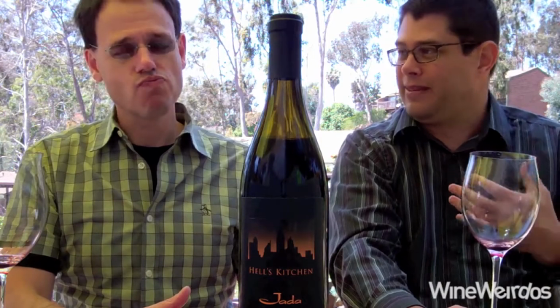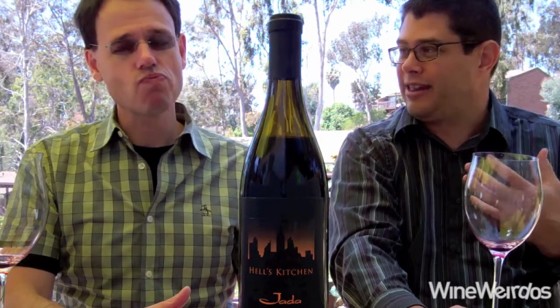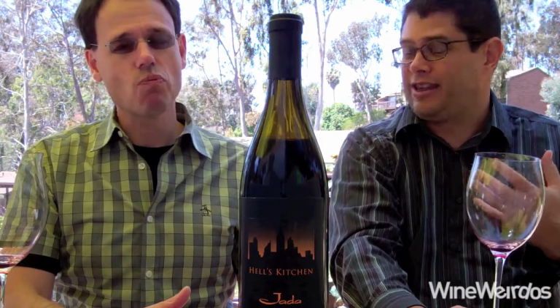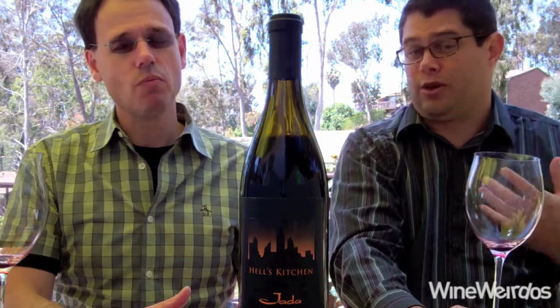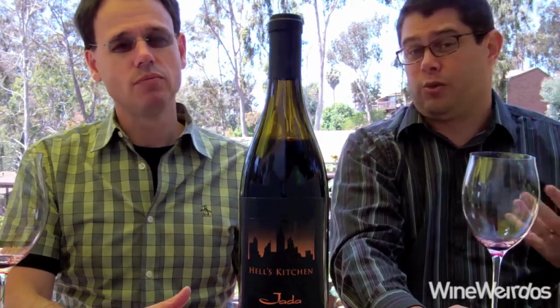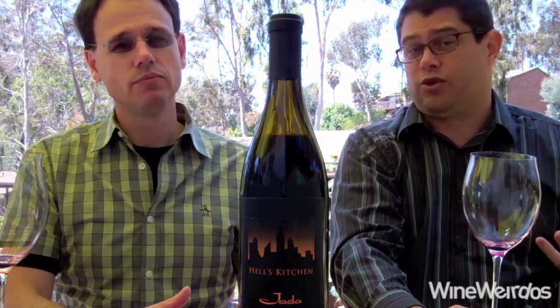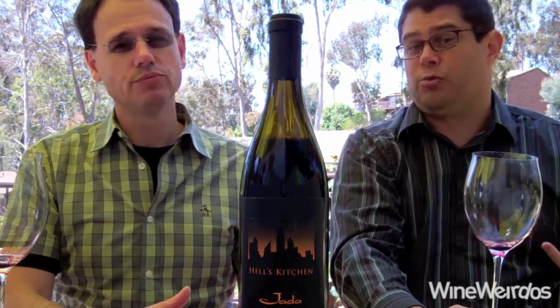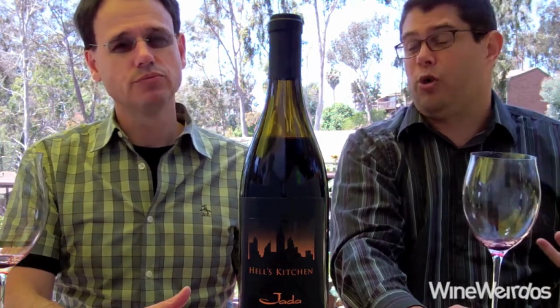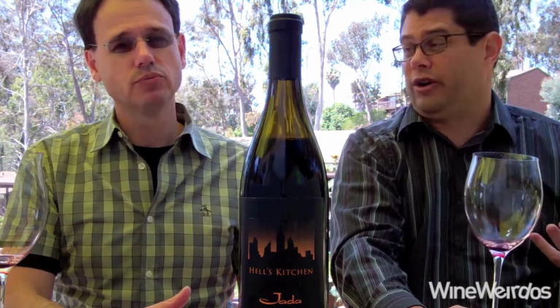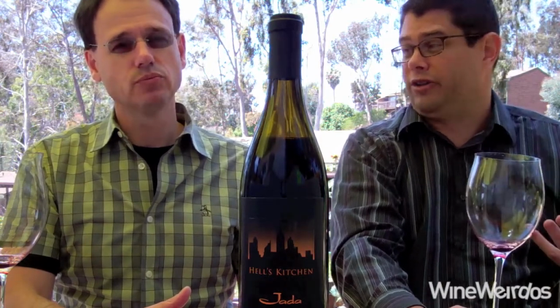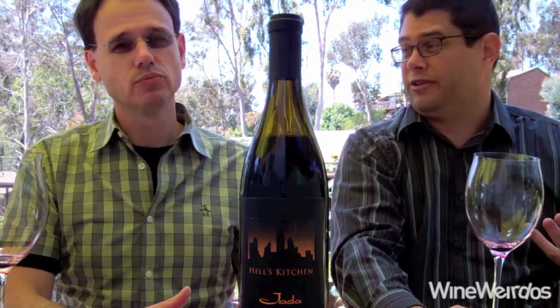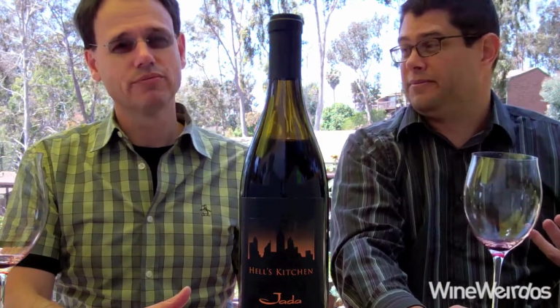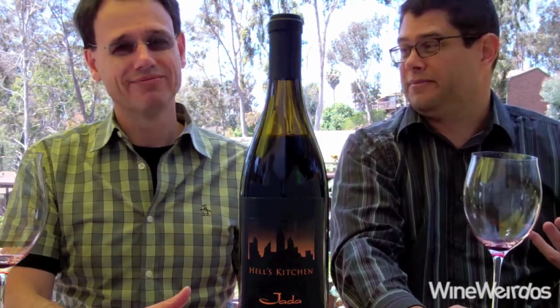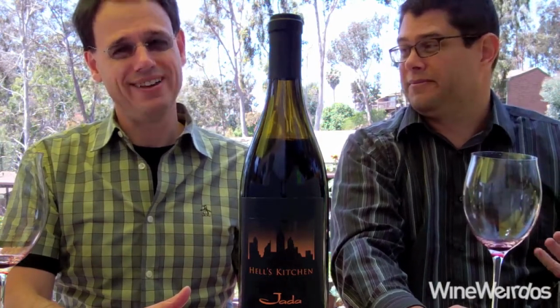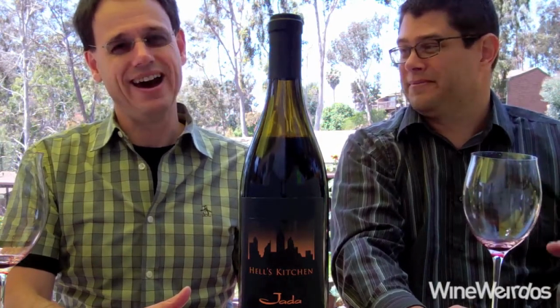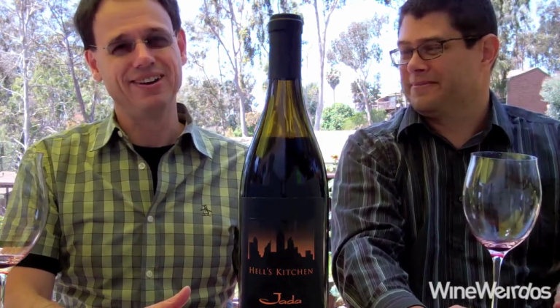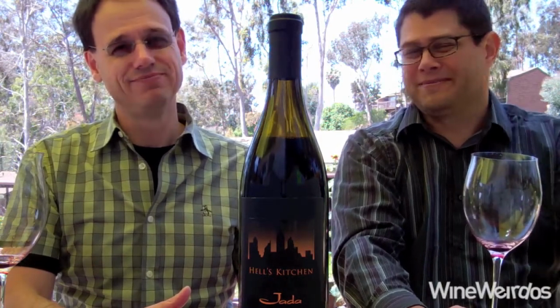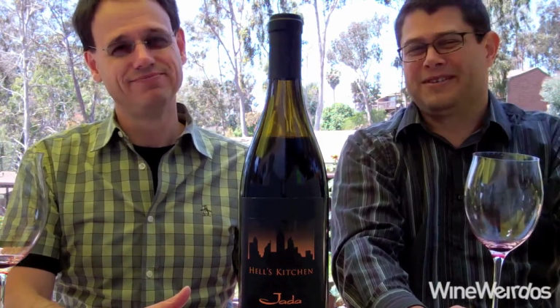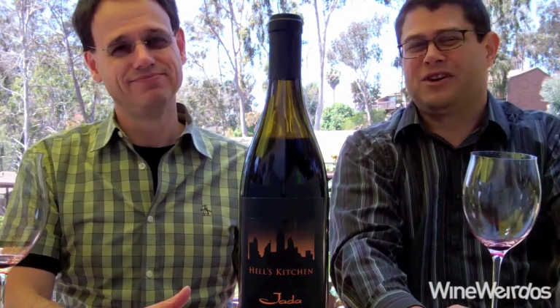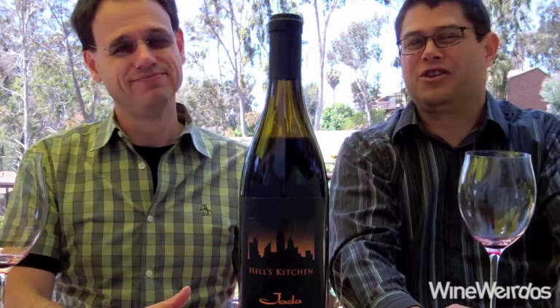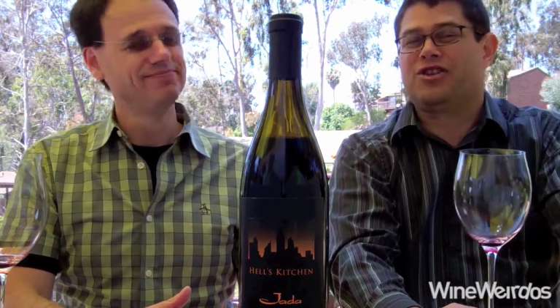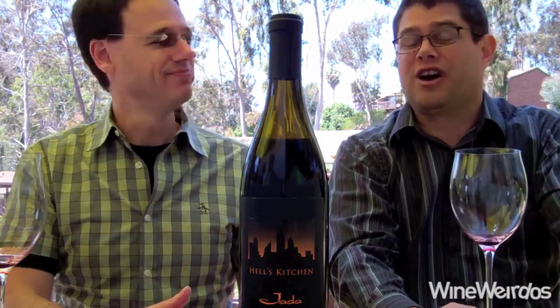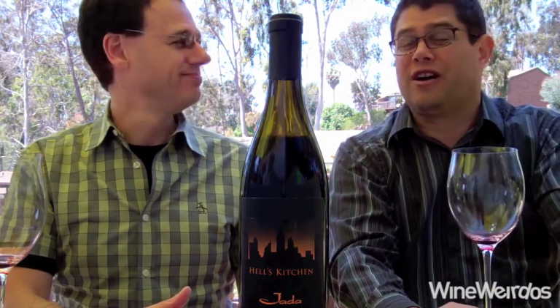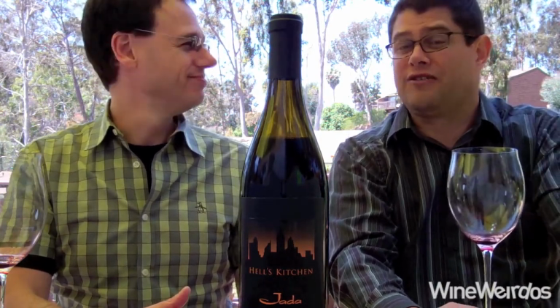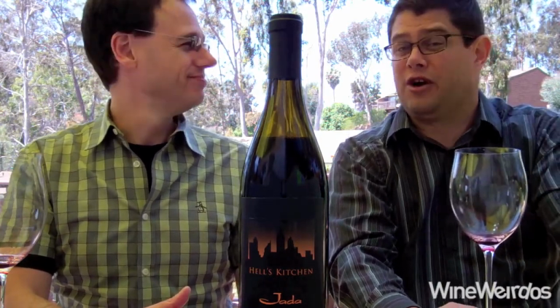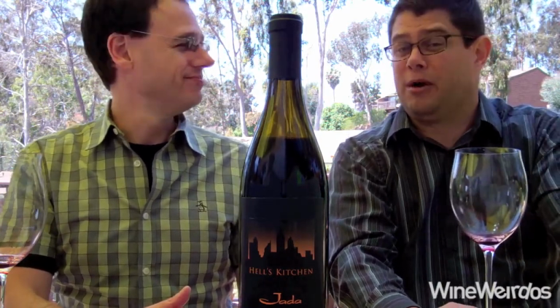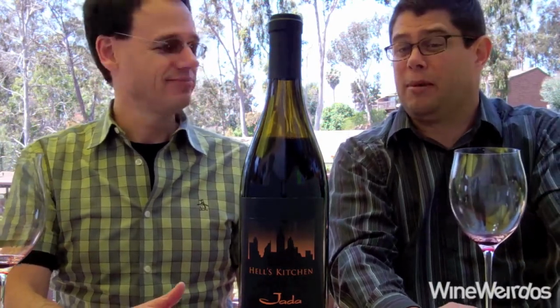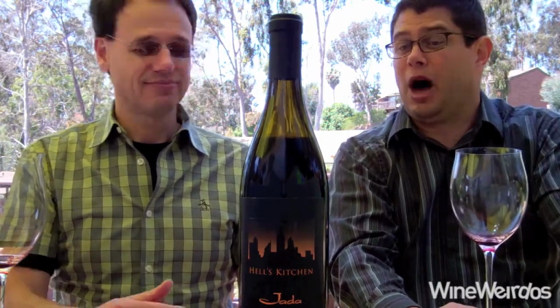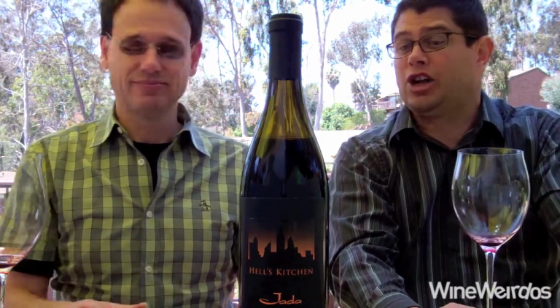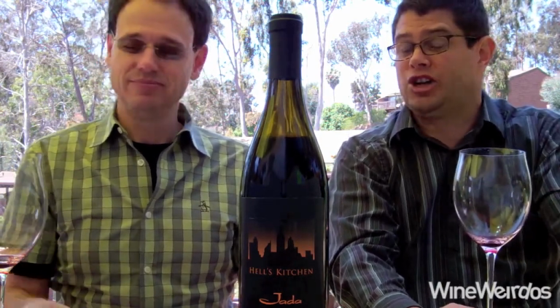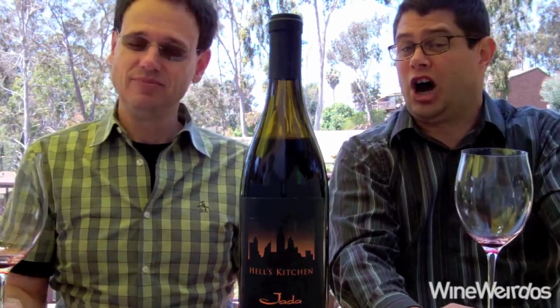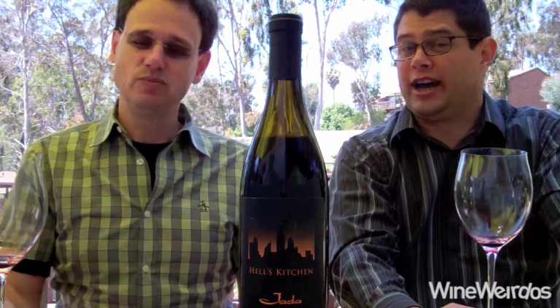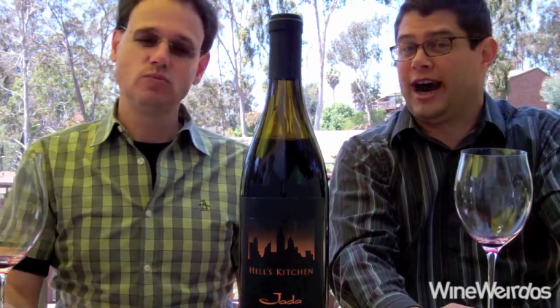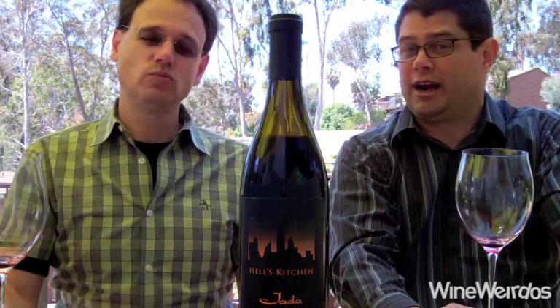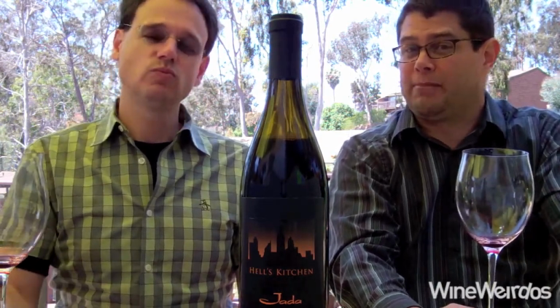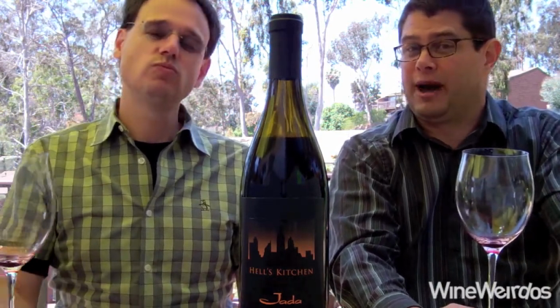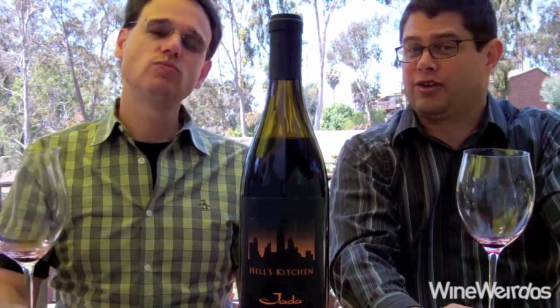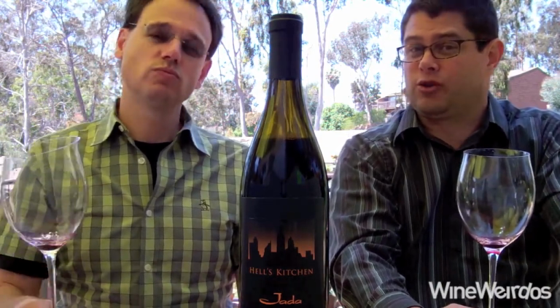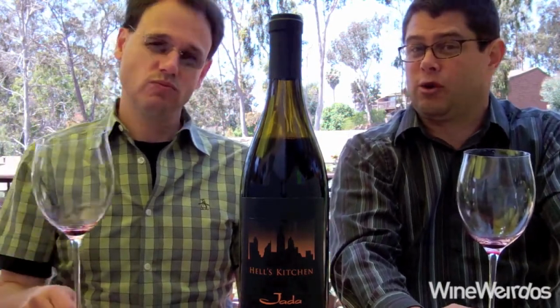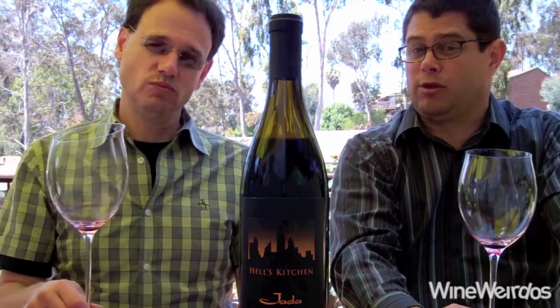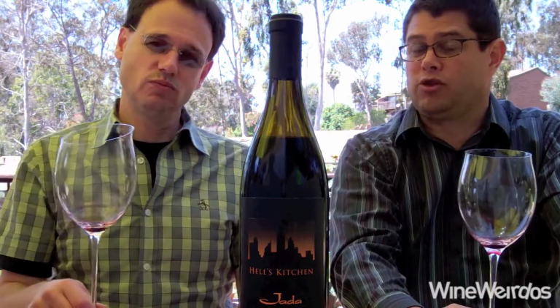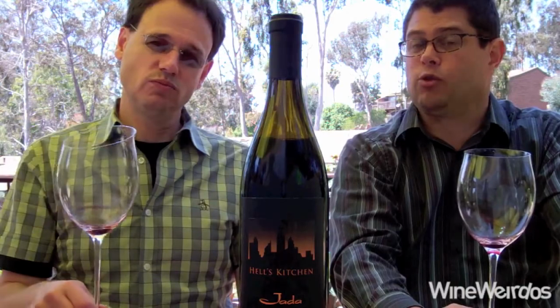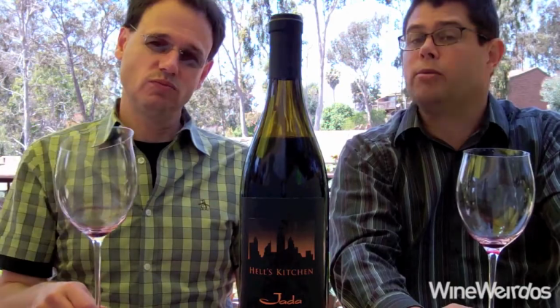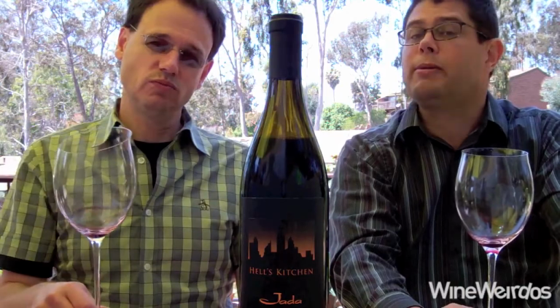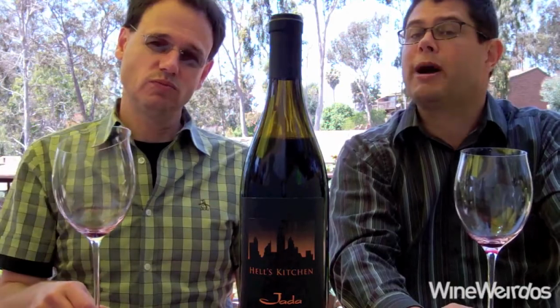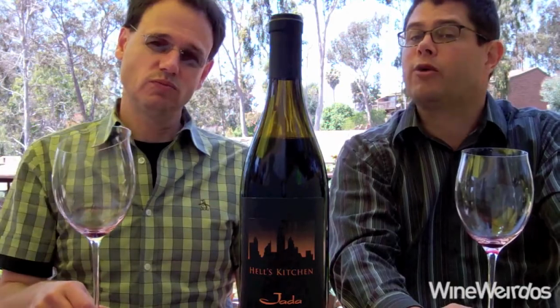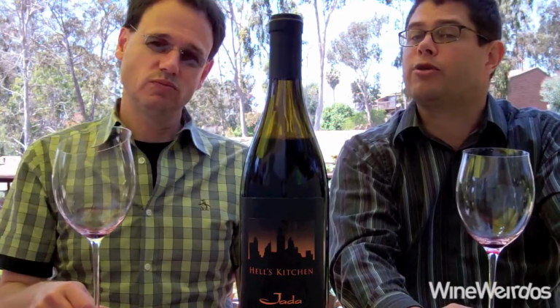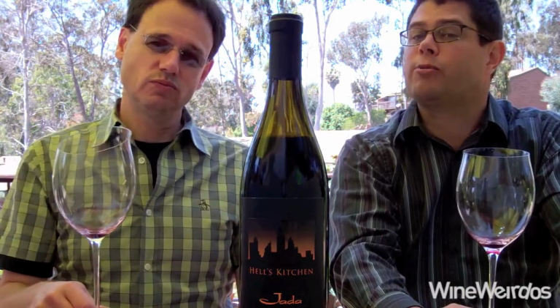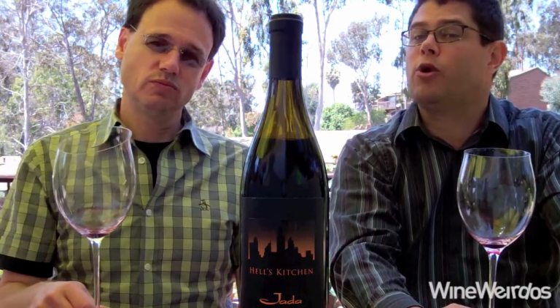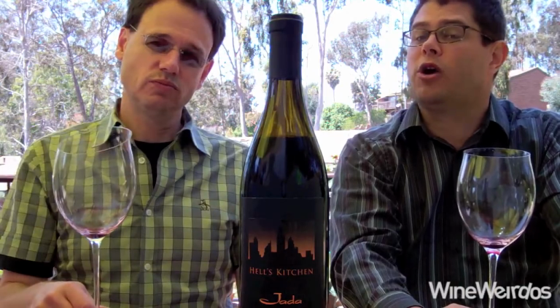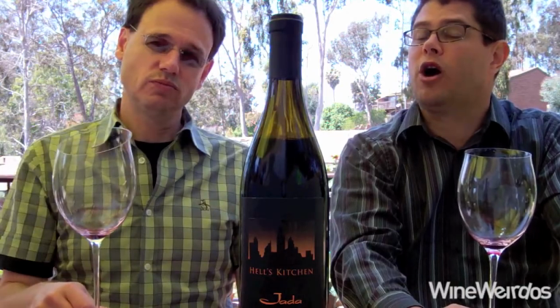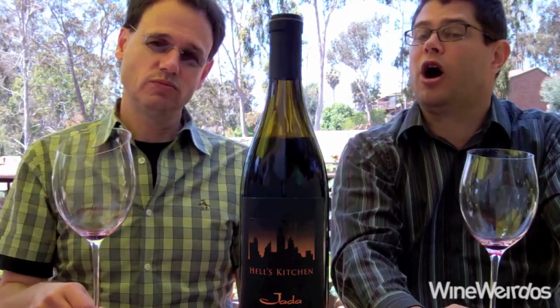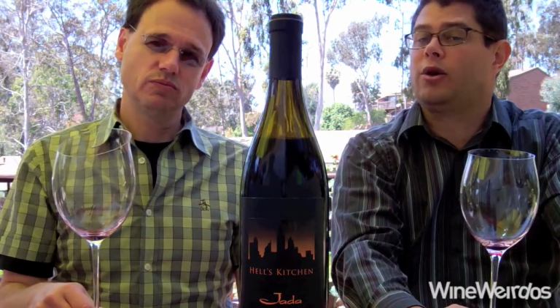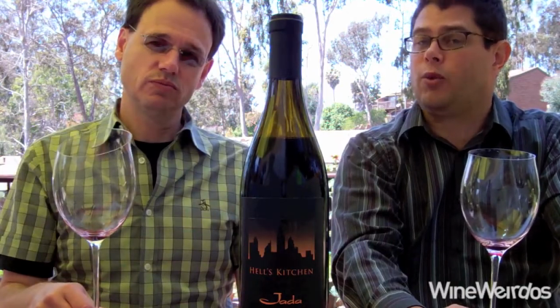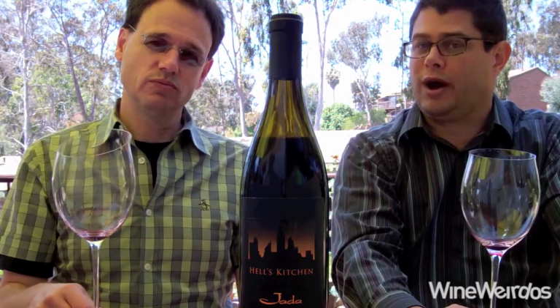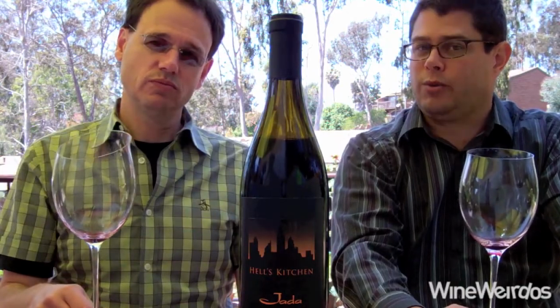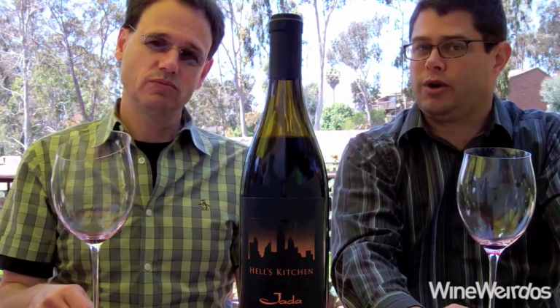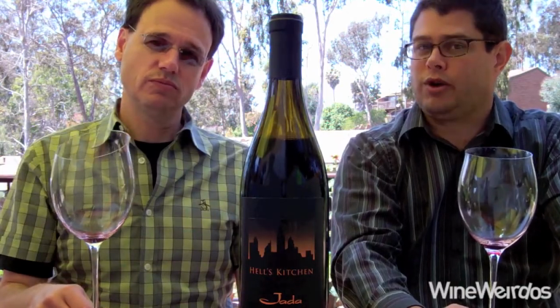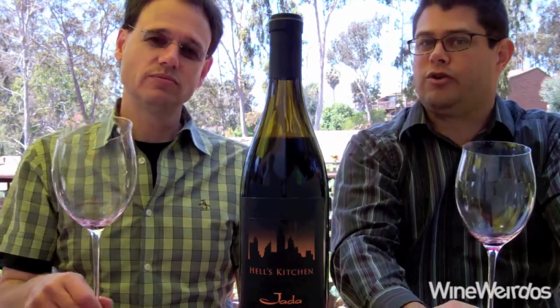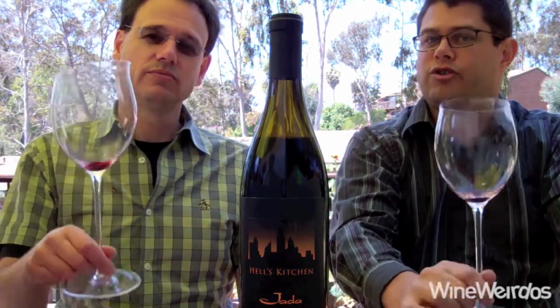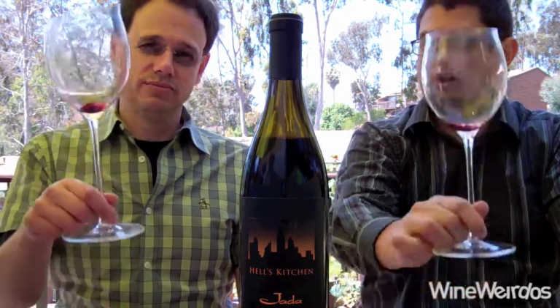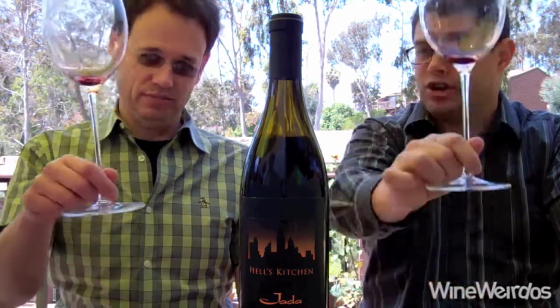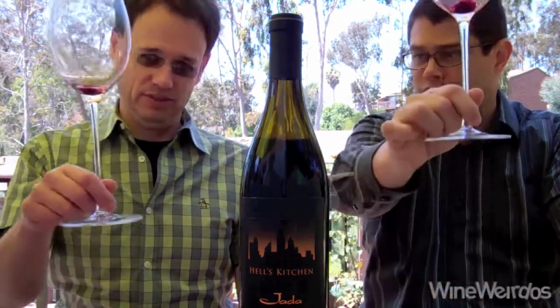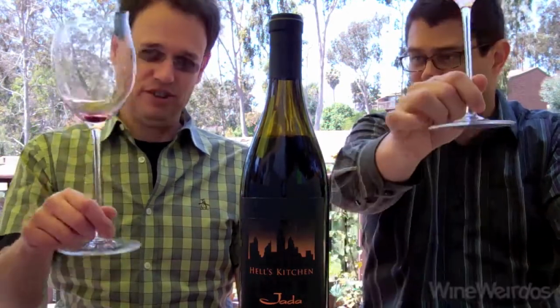That said, we're spoiled. Good stuff from Jada out of Paso Robles. We'll be back with more on Wine Weirdos. Cheers.